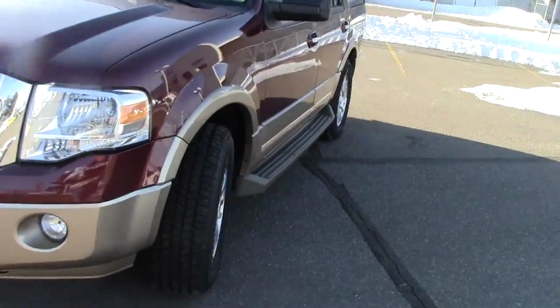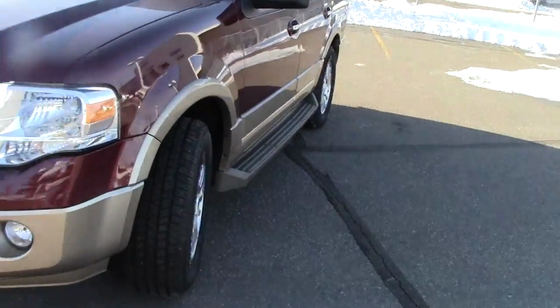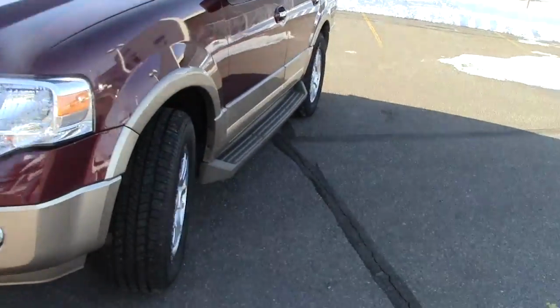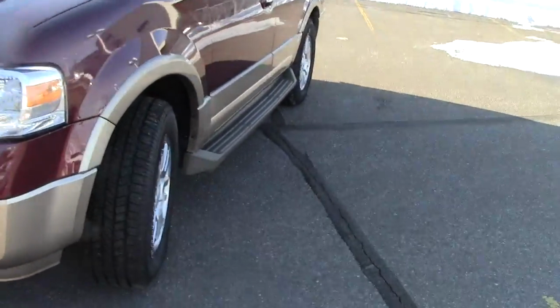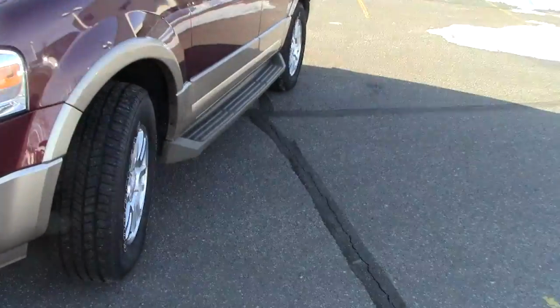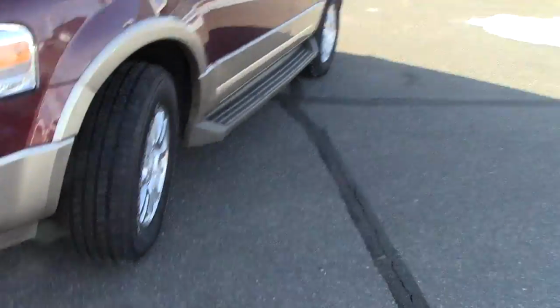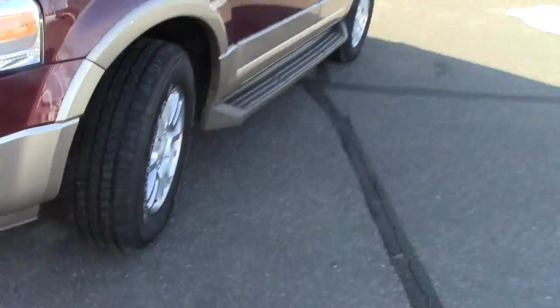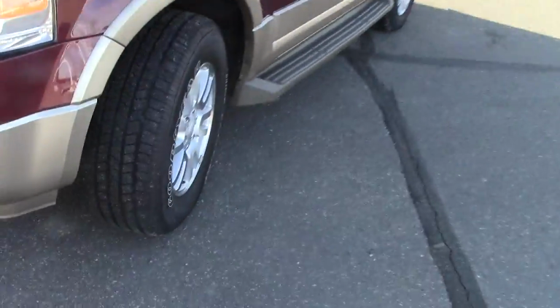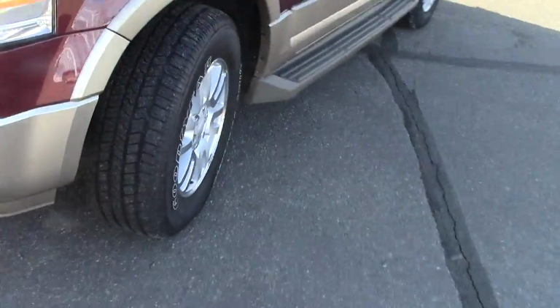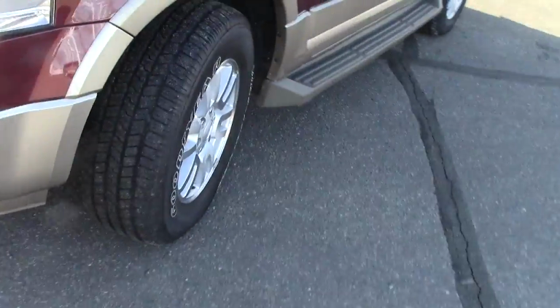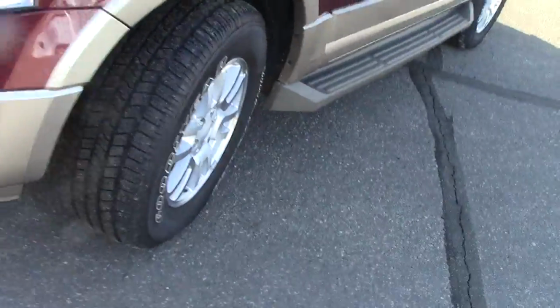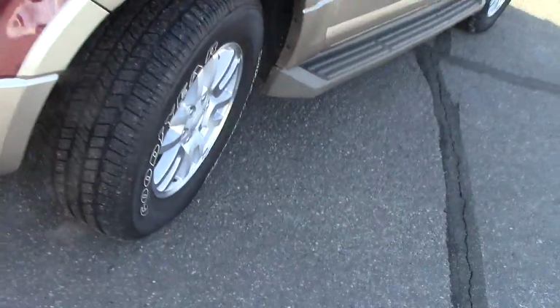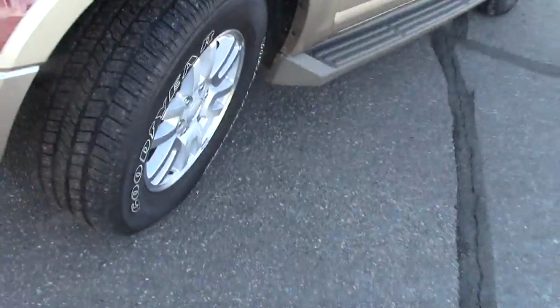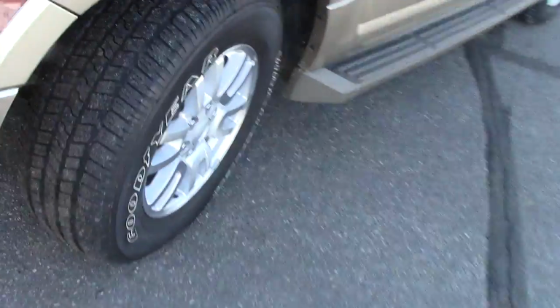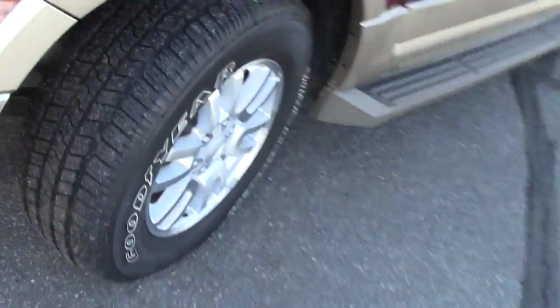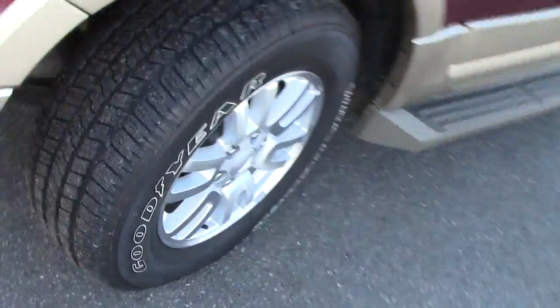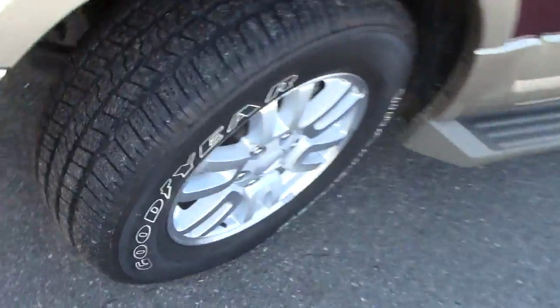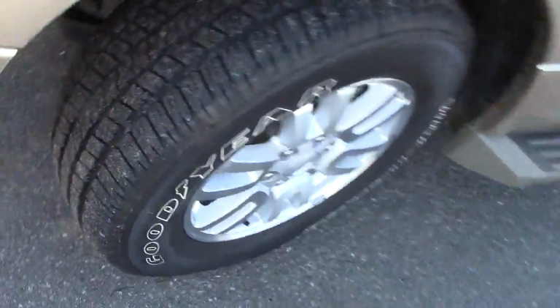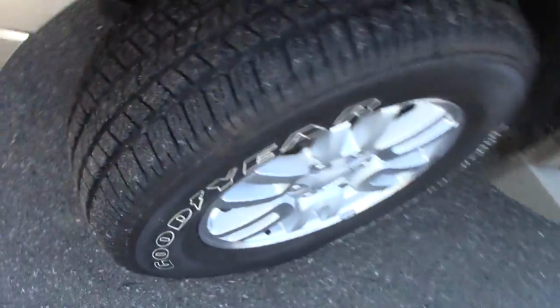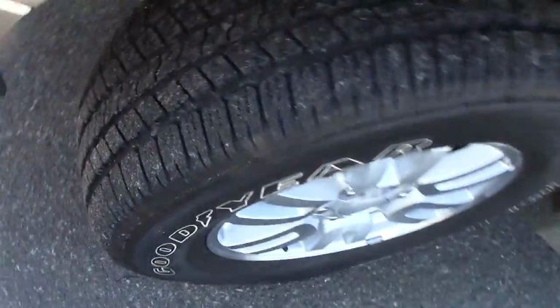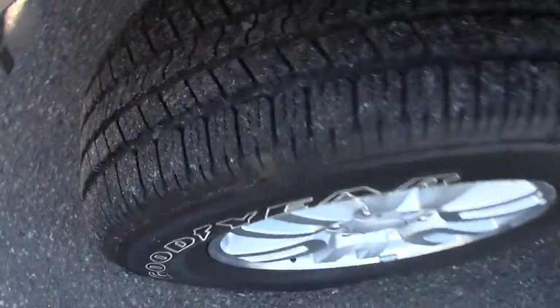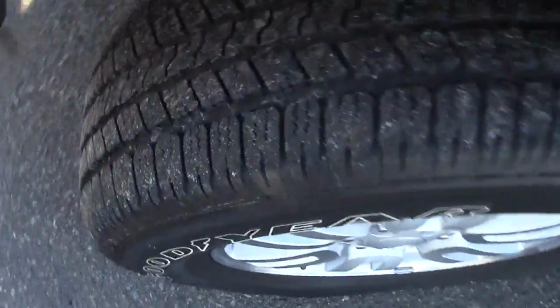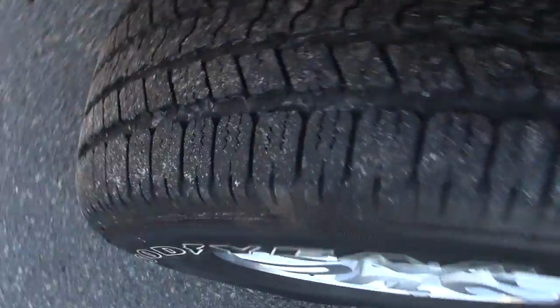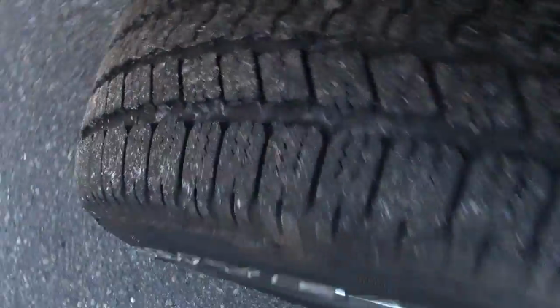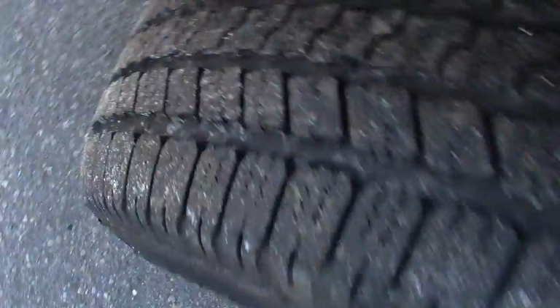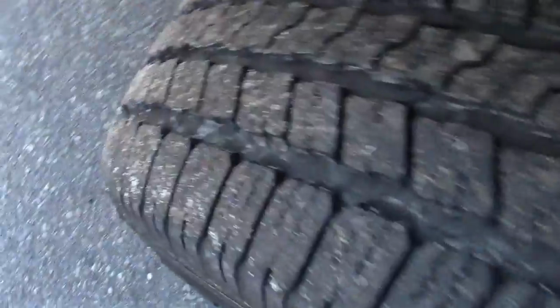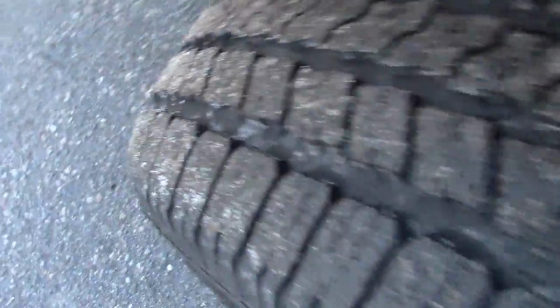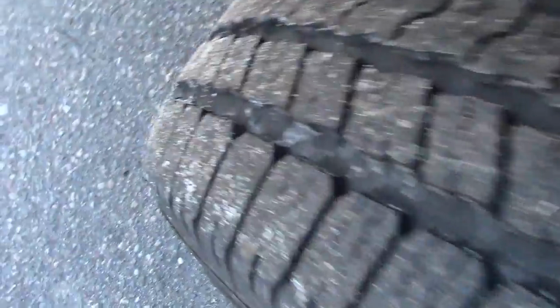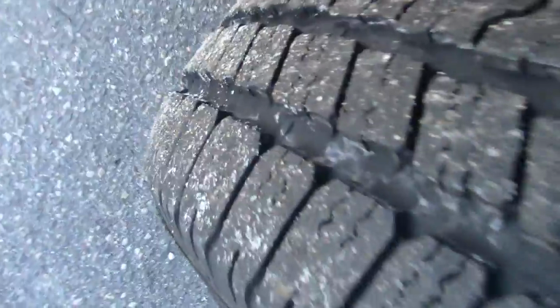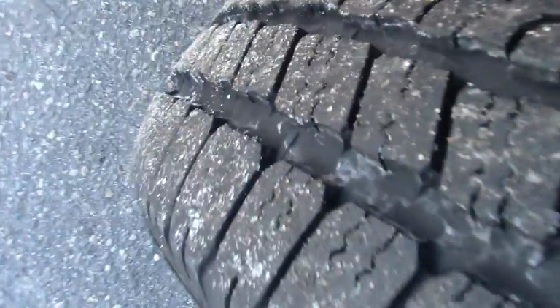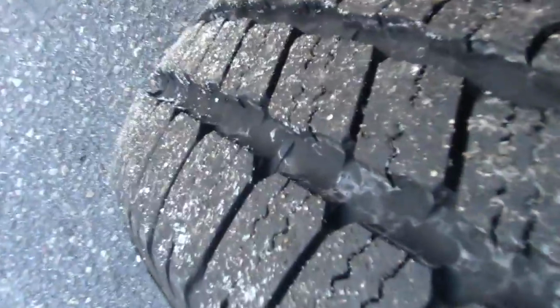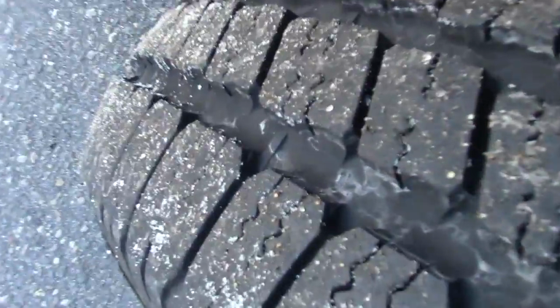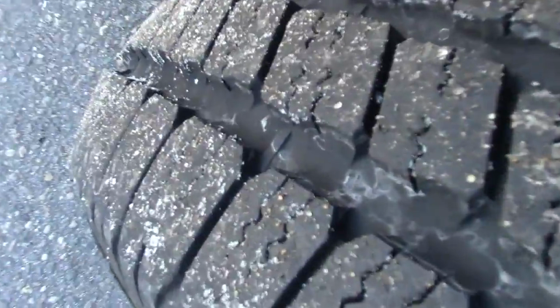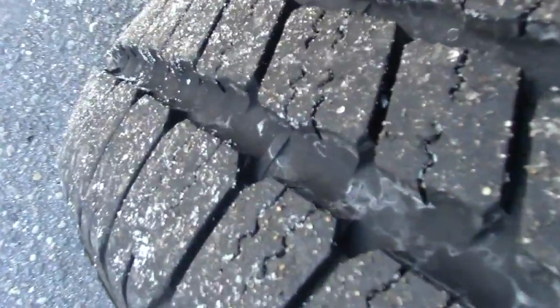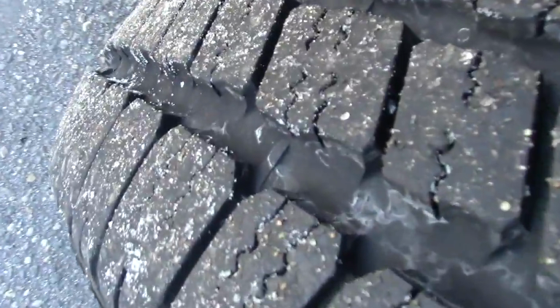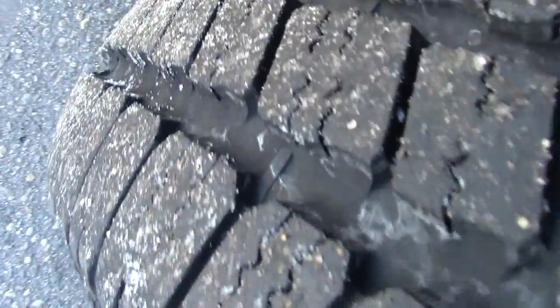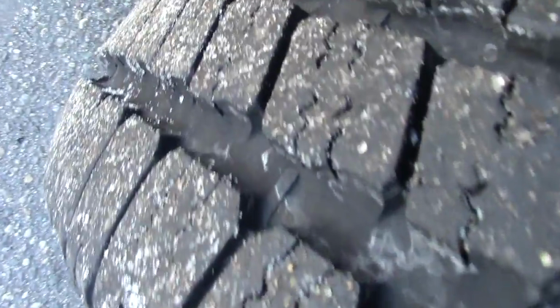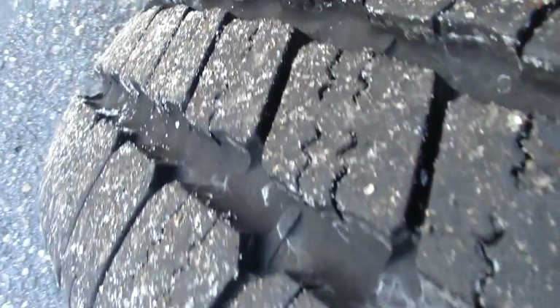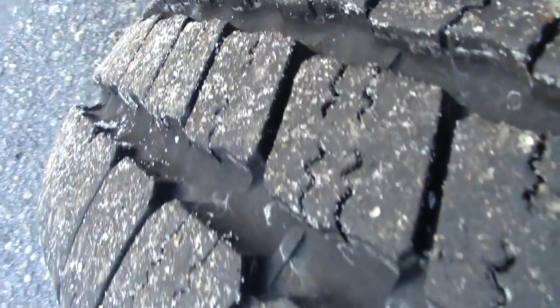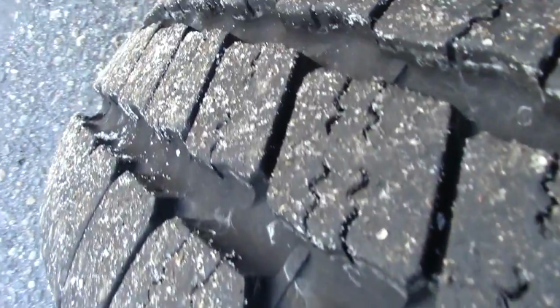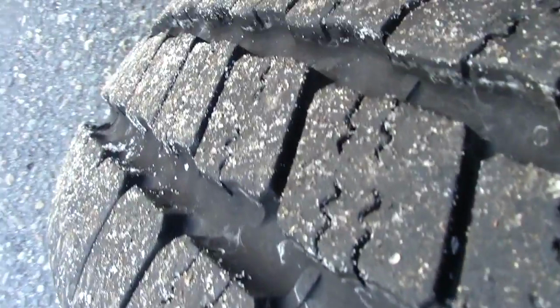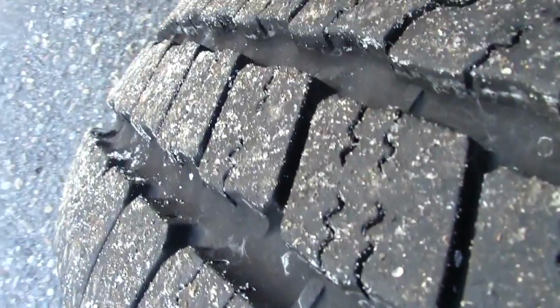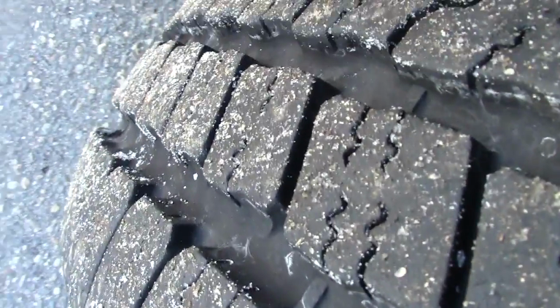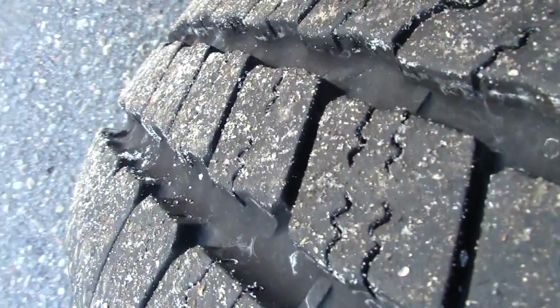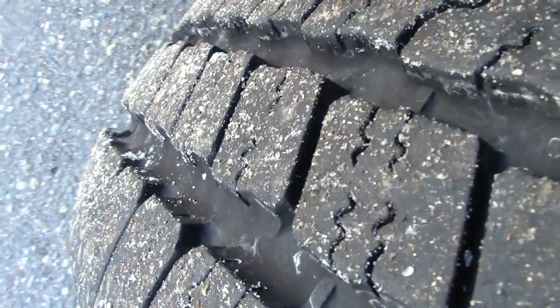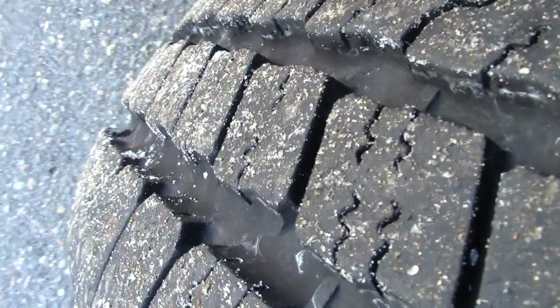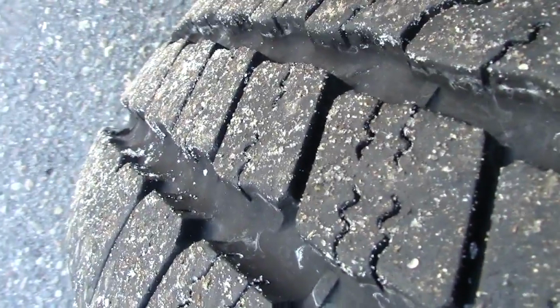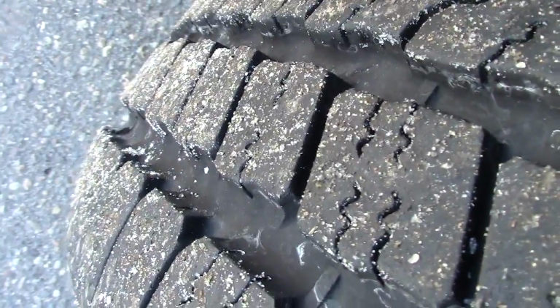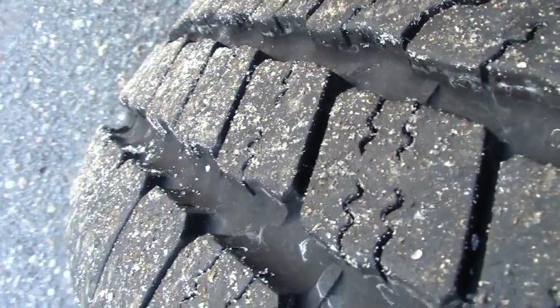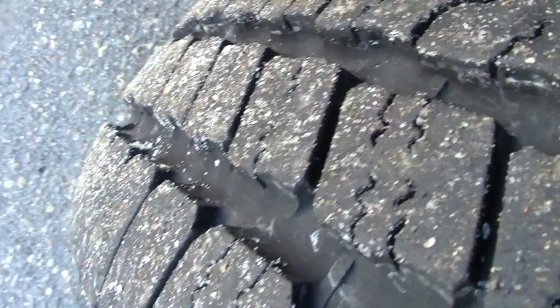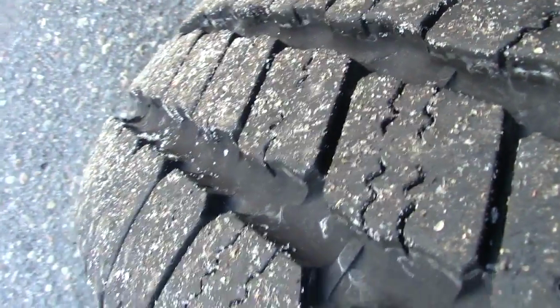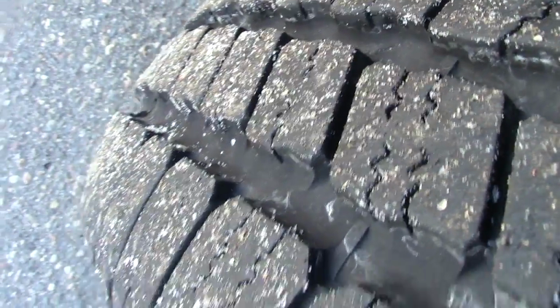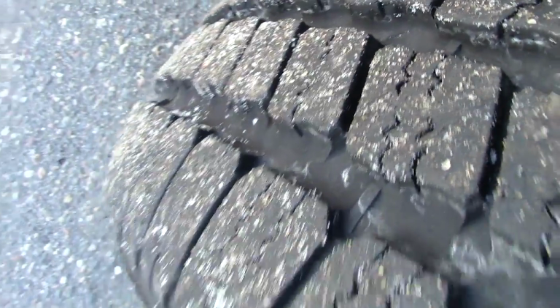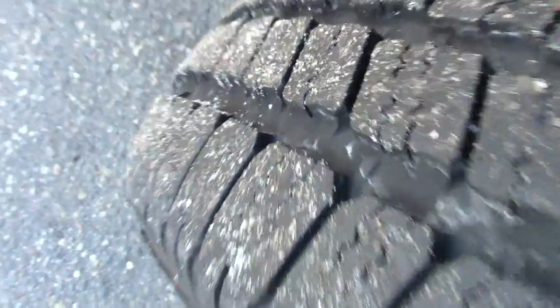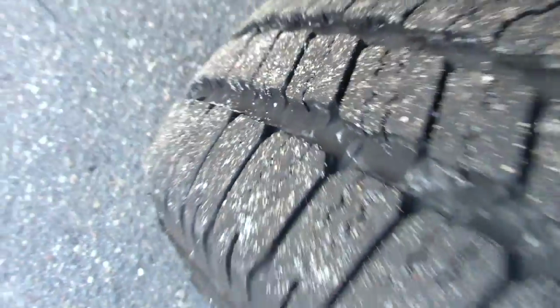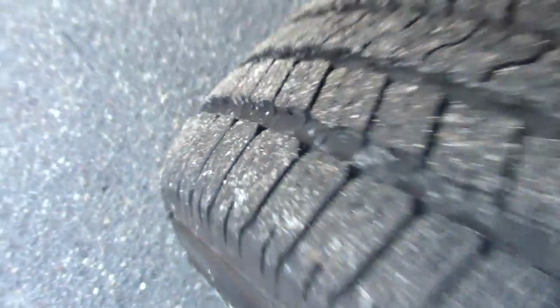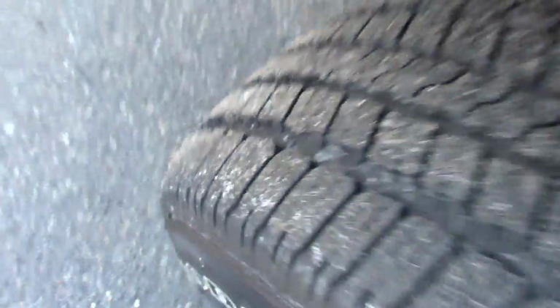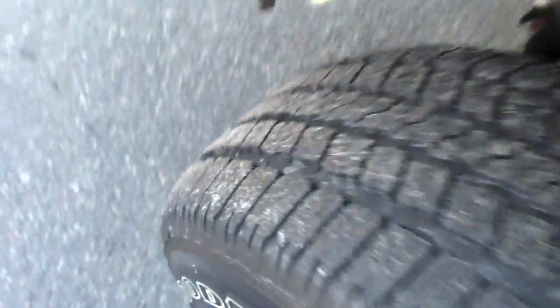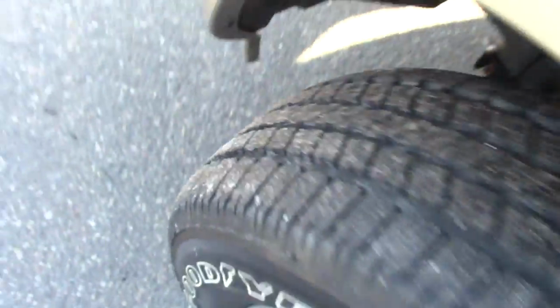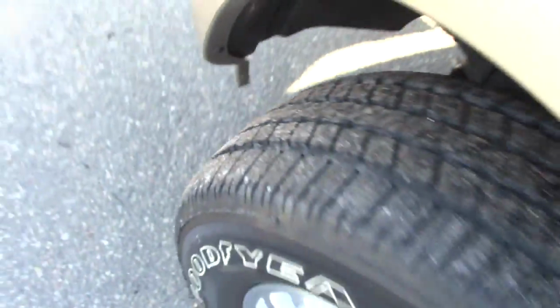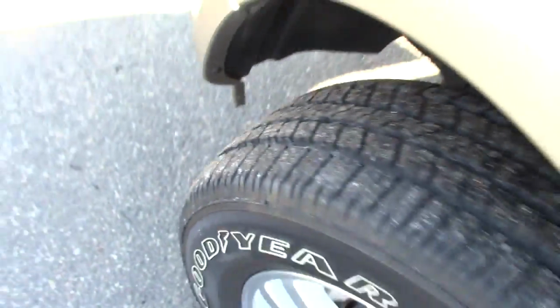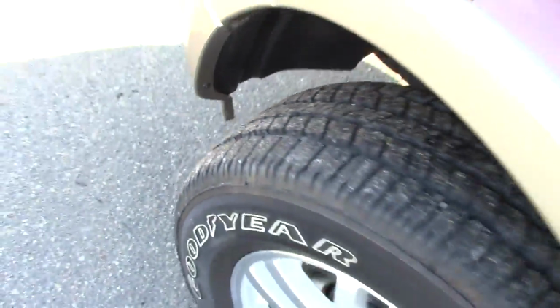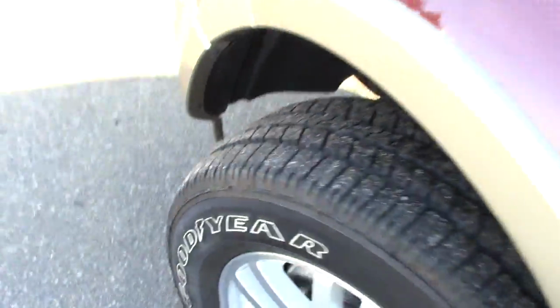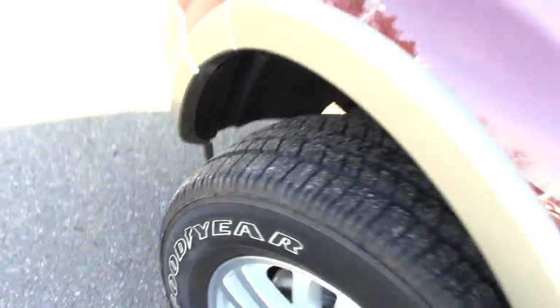Go down here and take a look at the tires — practically brand spanking new. Really, really good tread depth left on those.